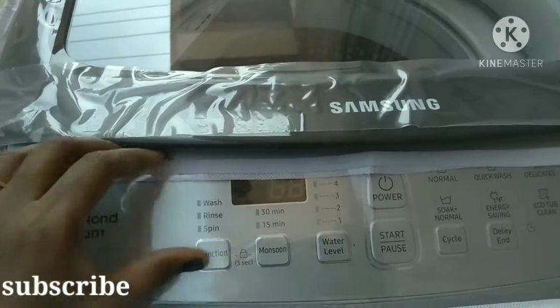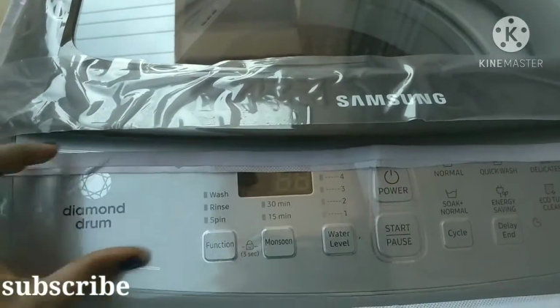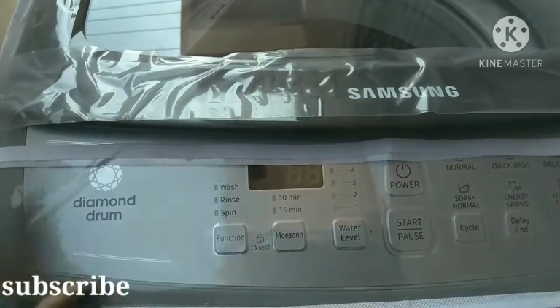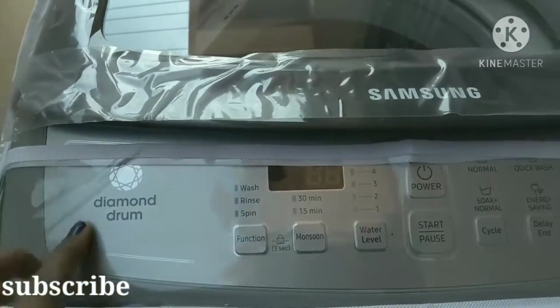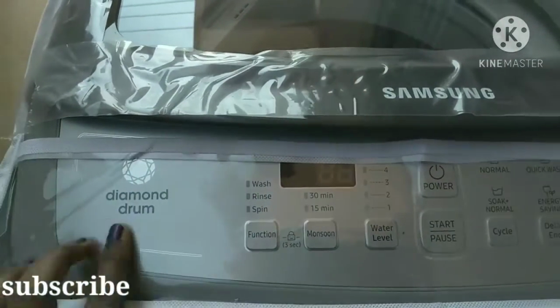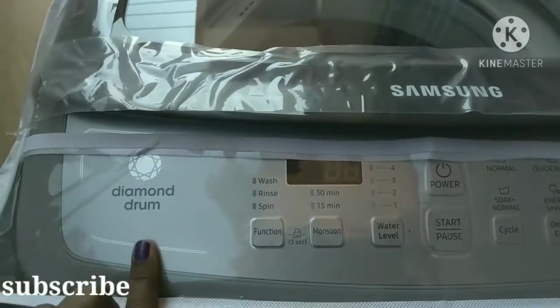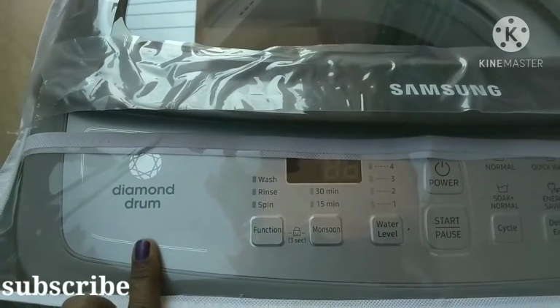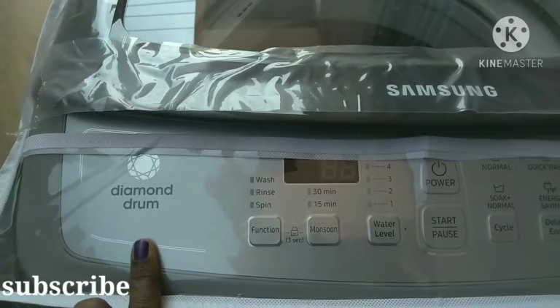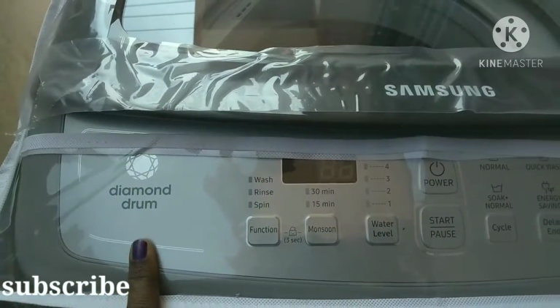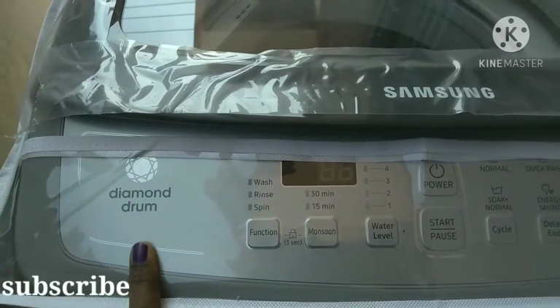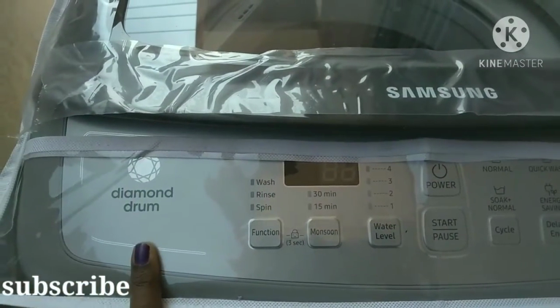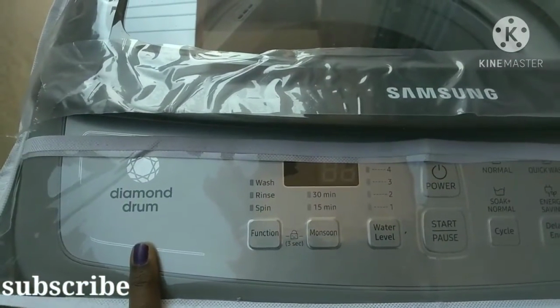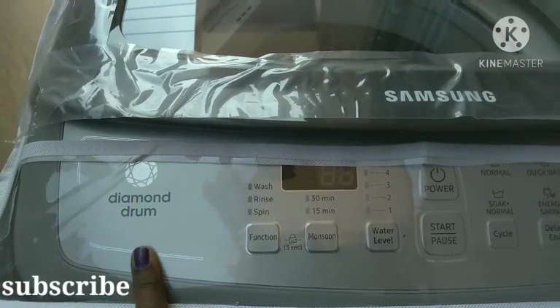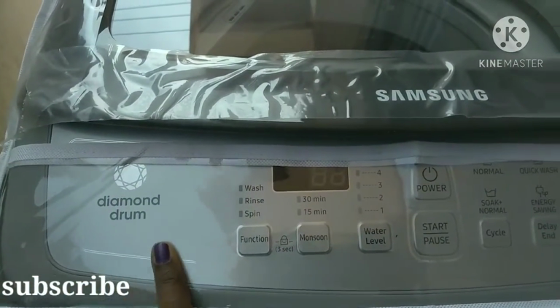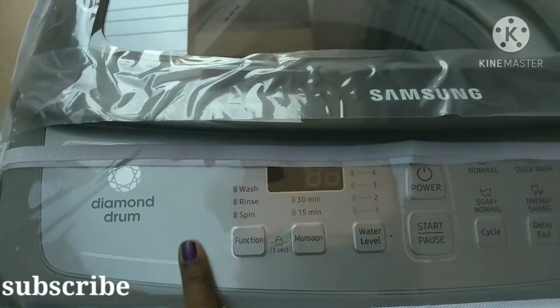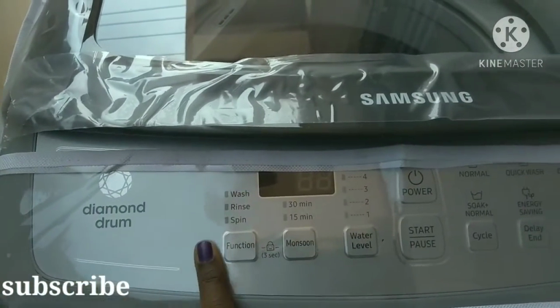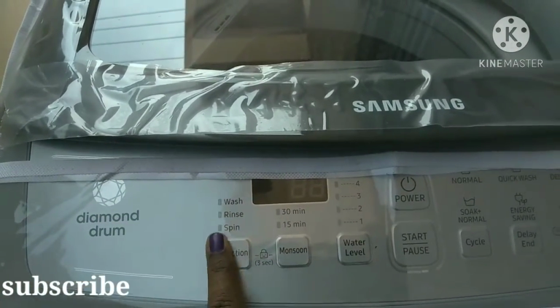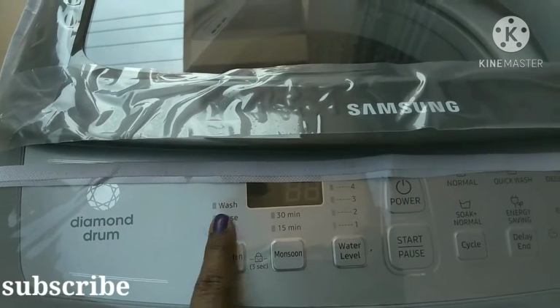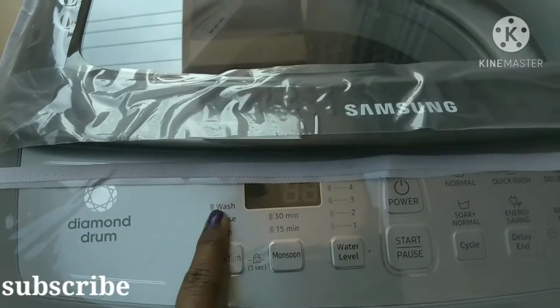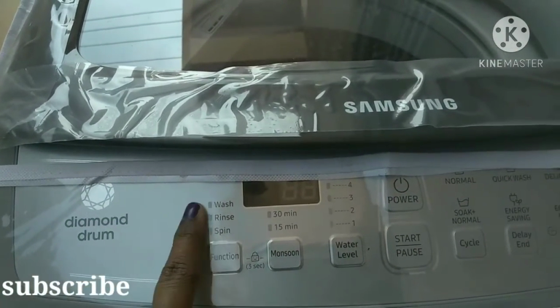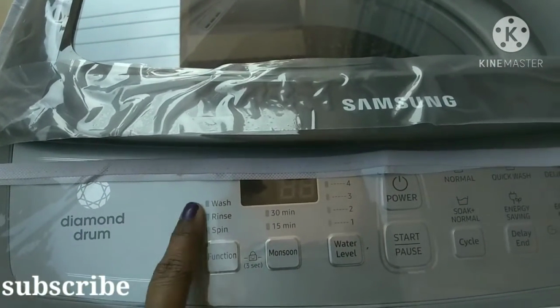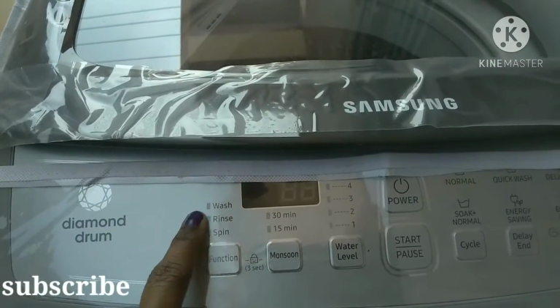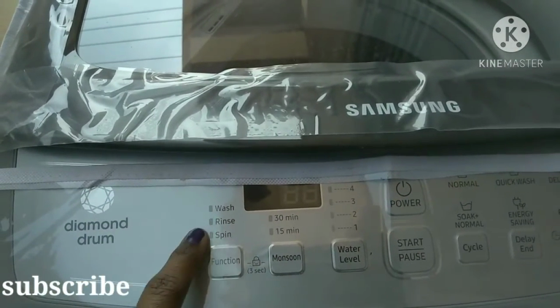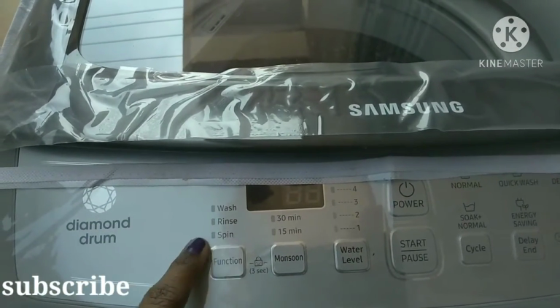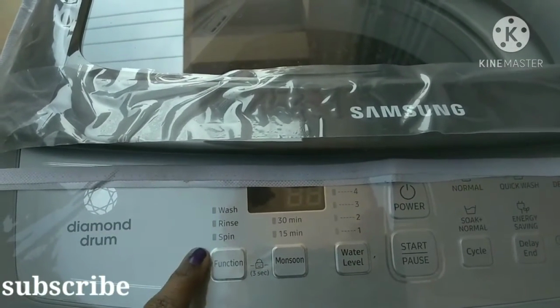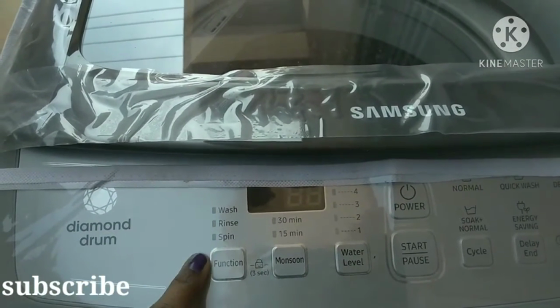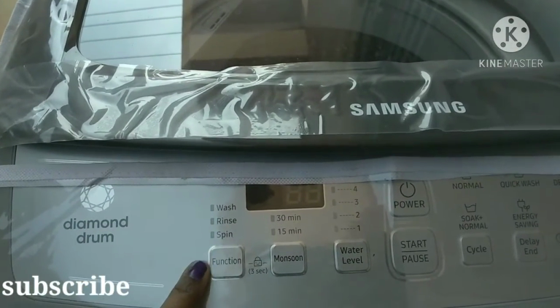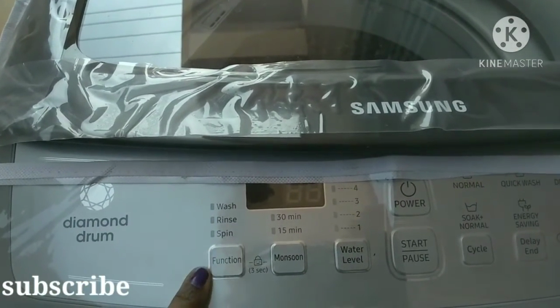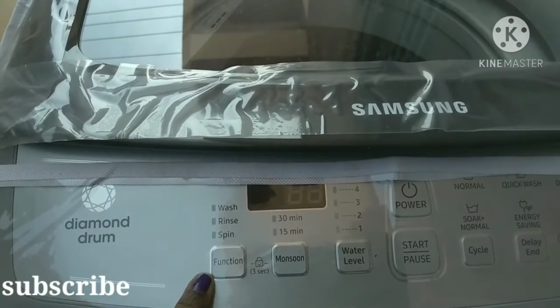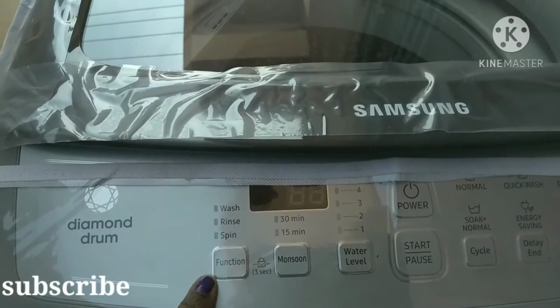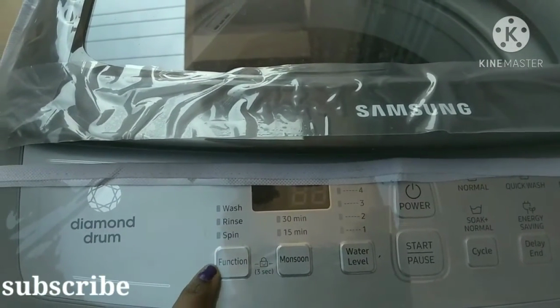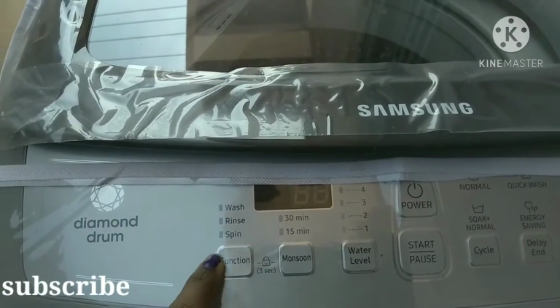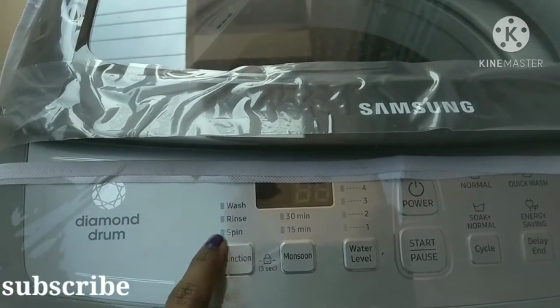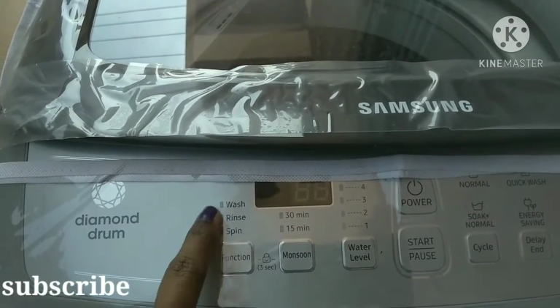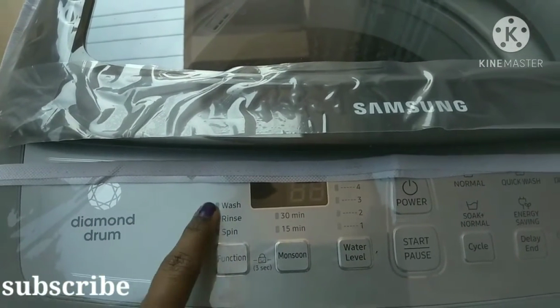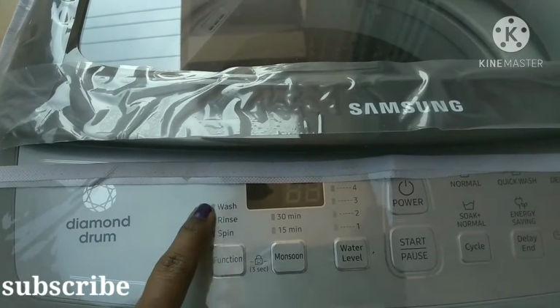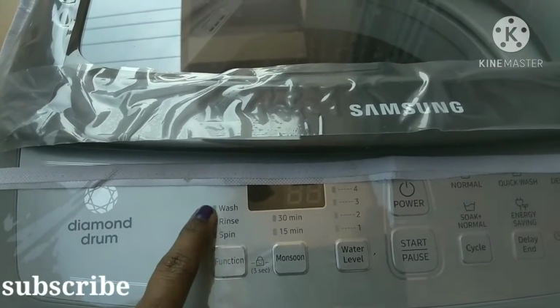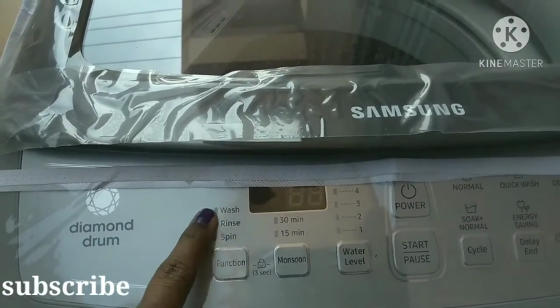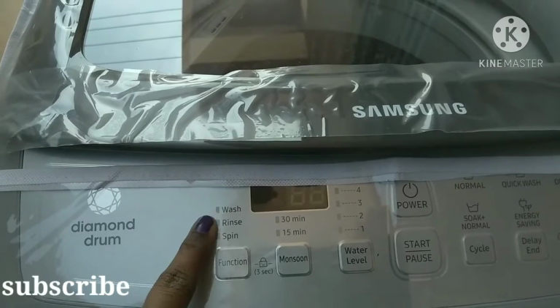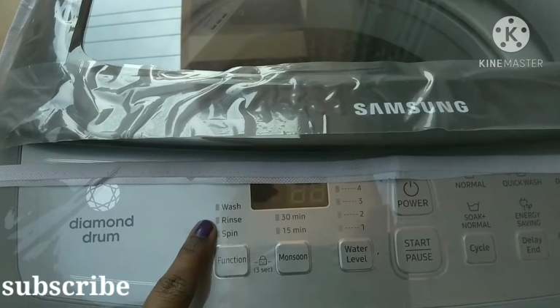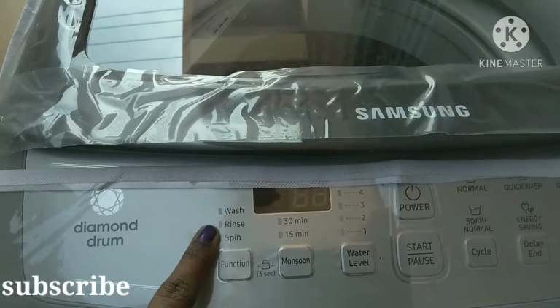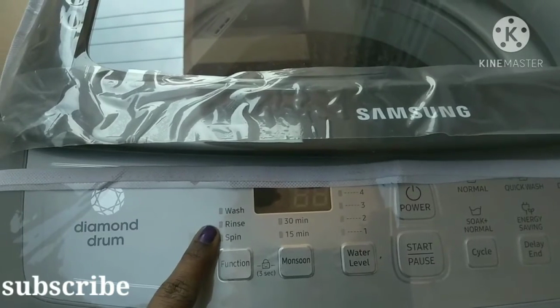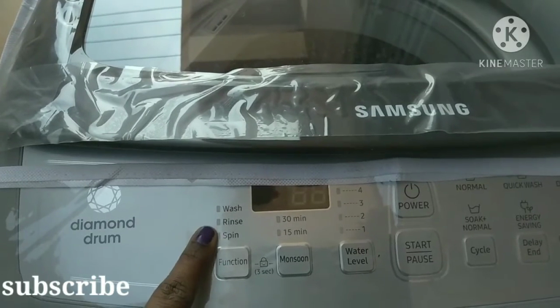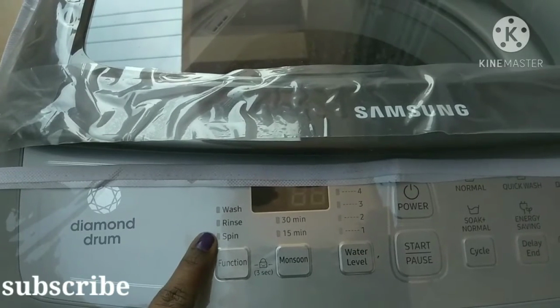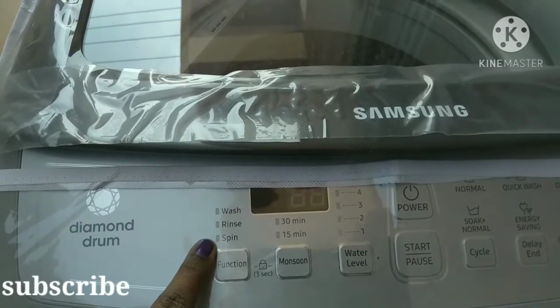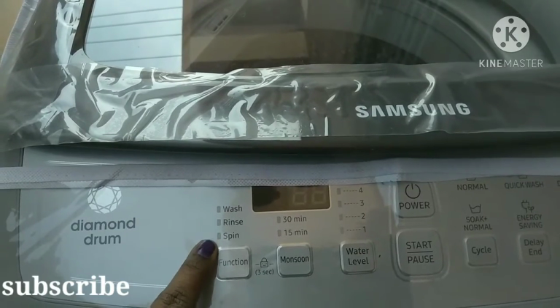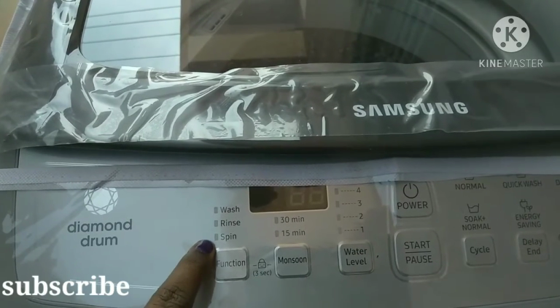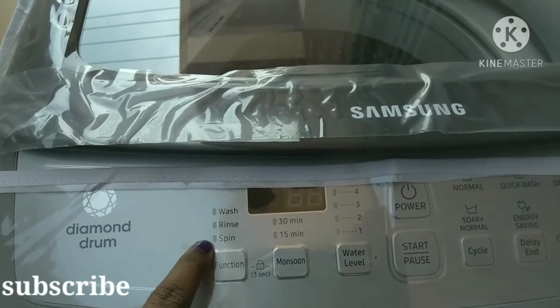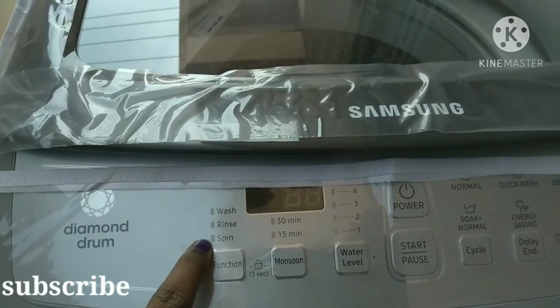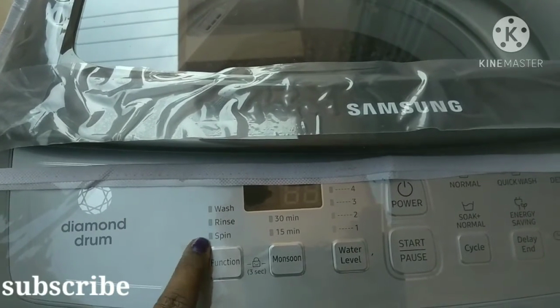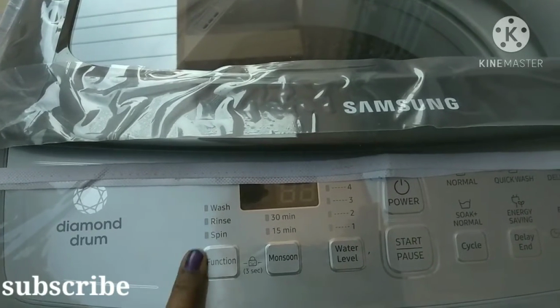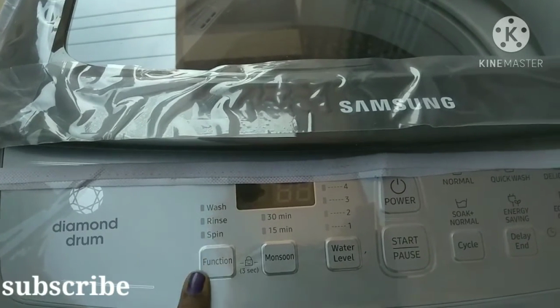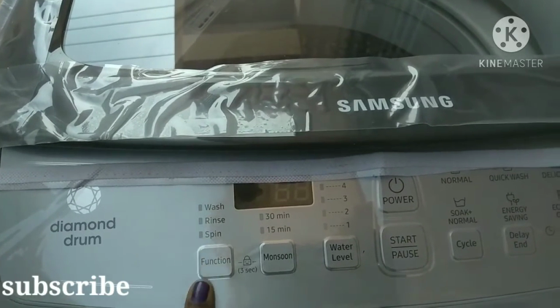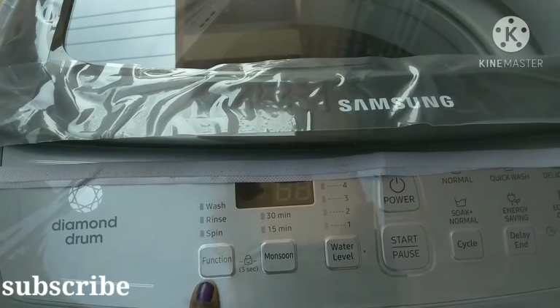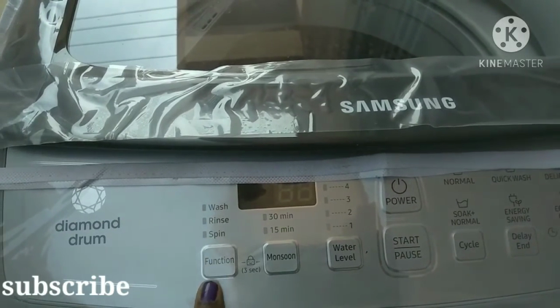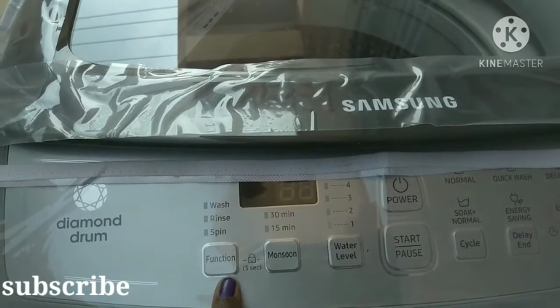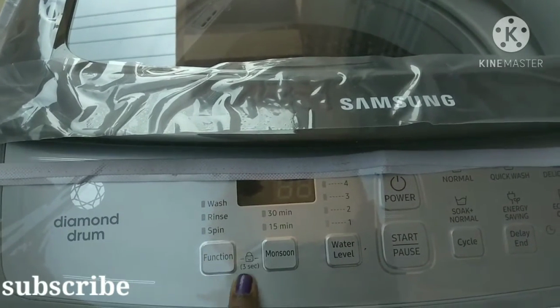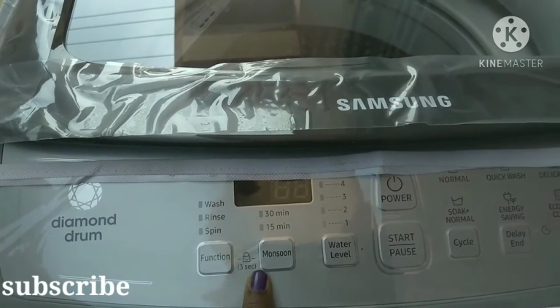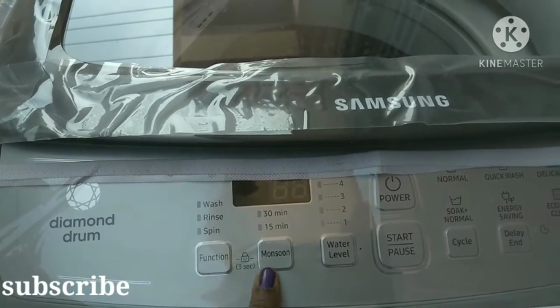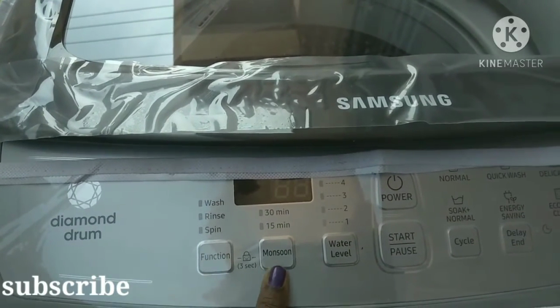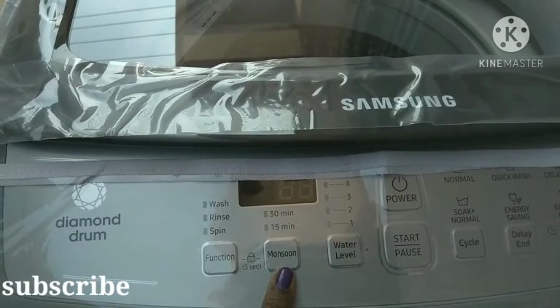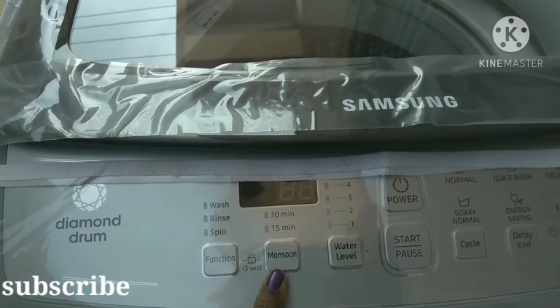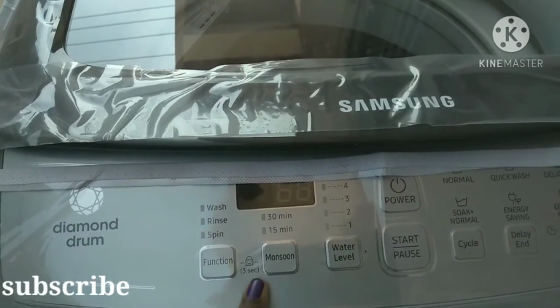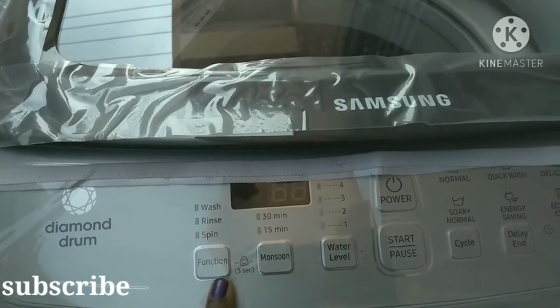This is the internal drum — it has a diamond shape. This section covers the water wash and rinse spin. These are the main functions of the machine.